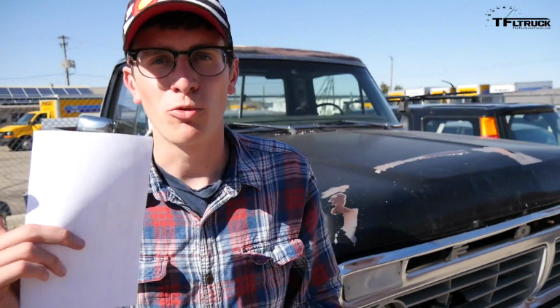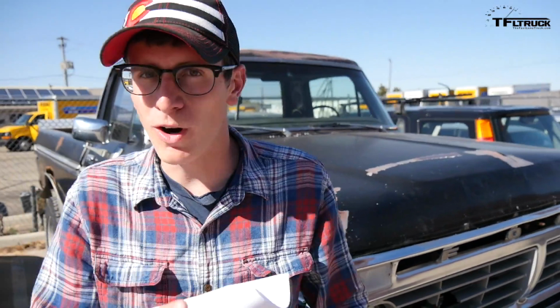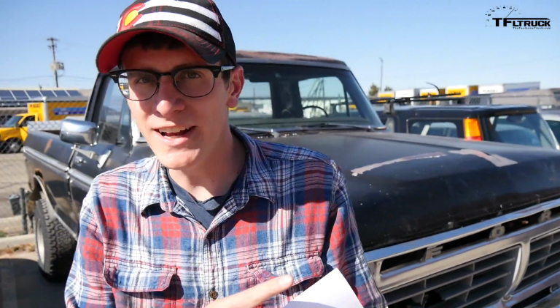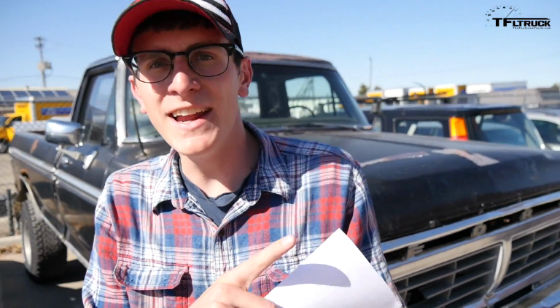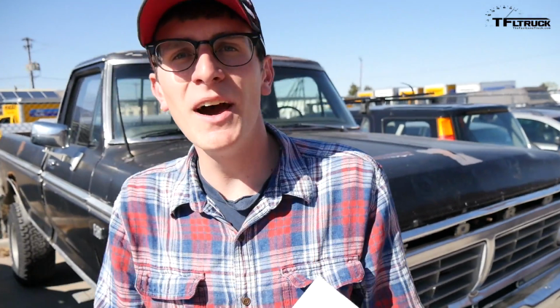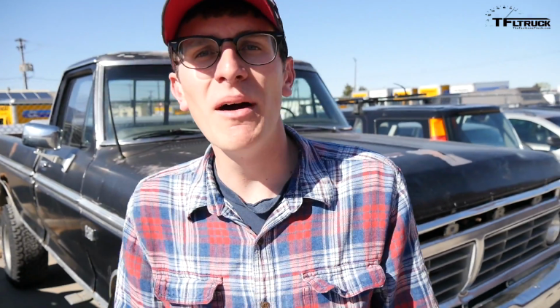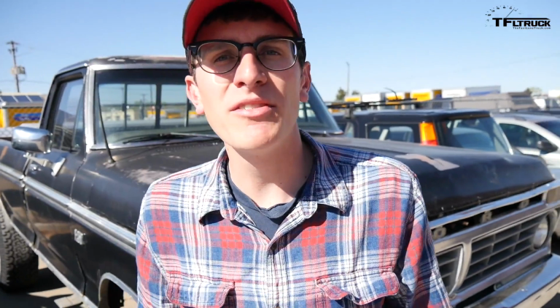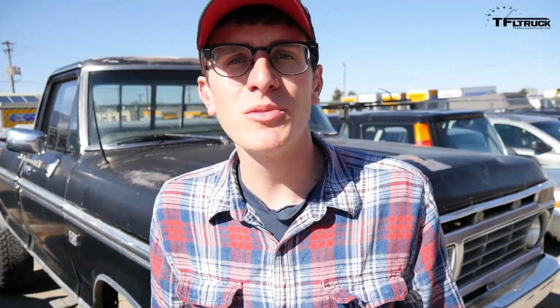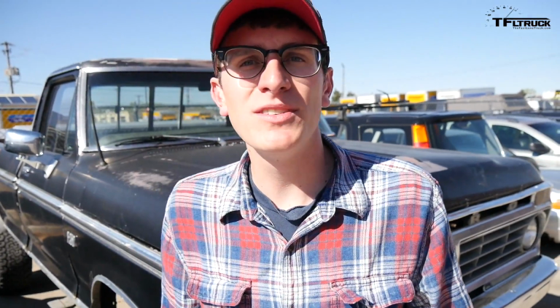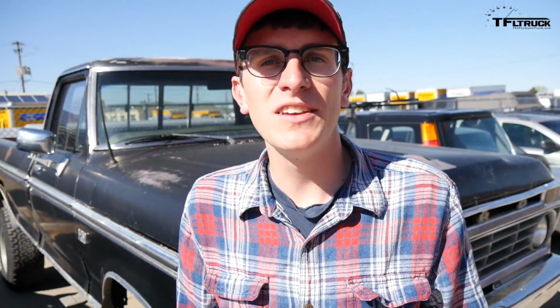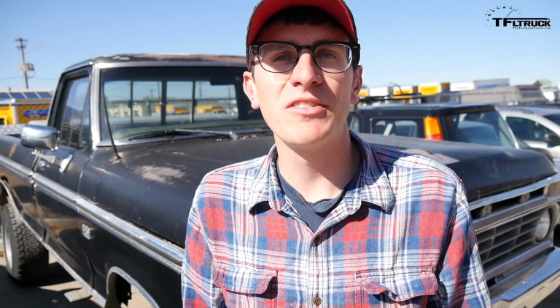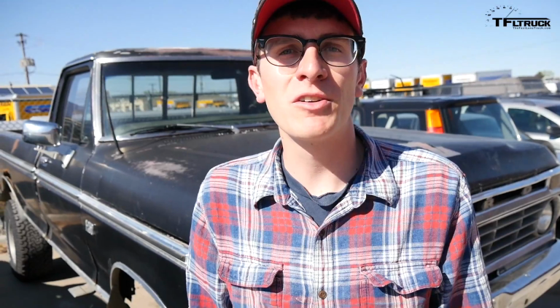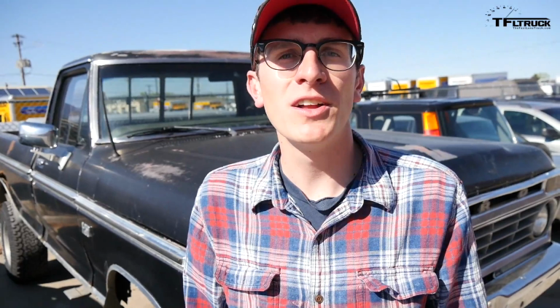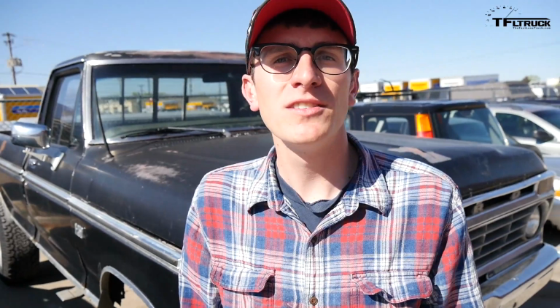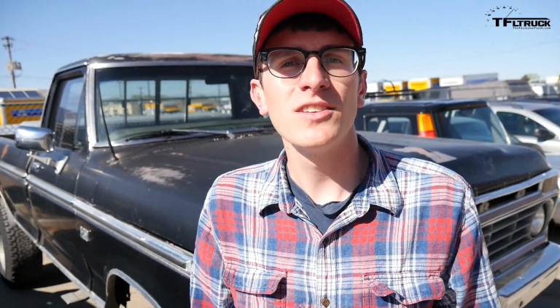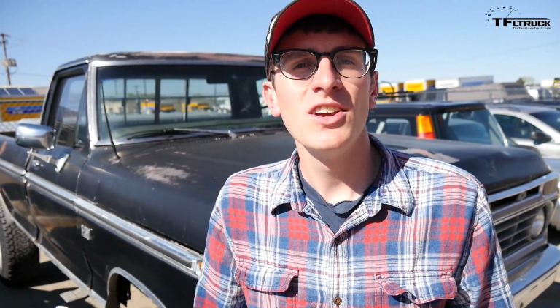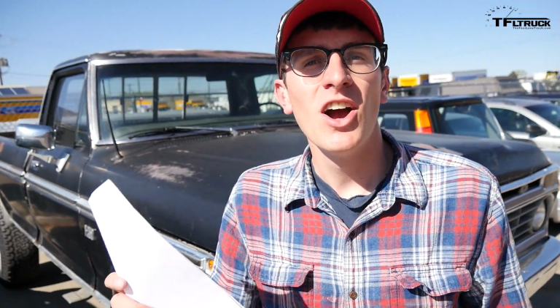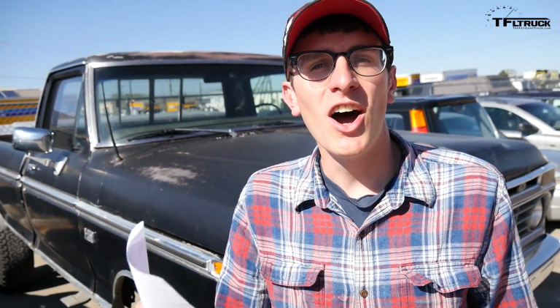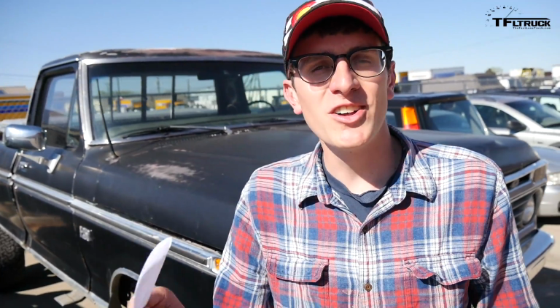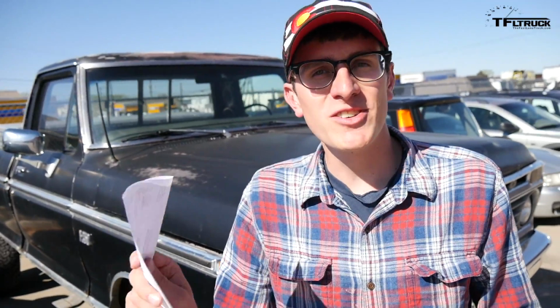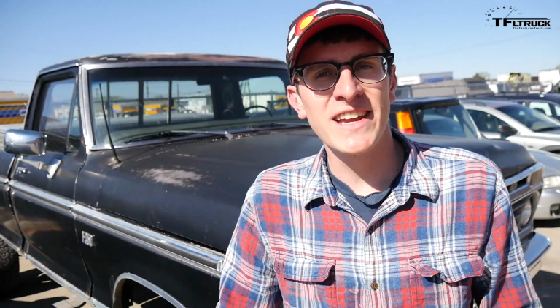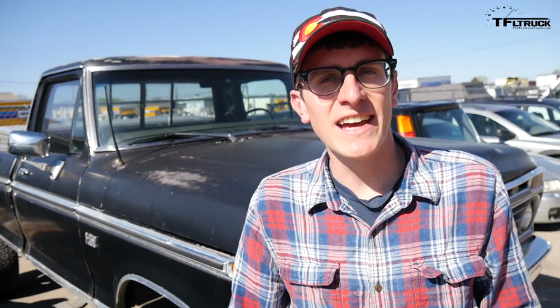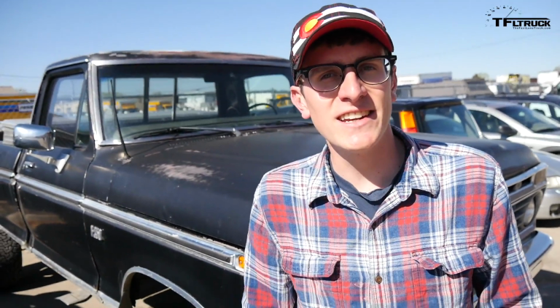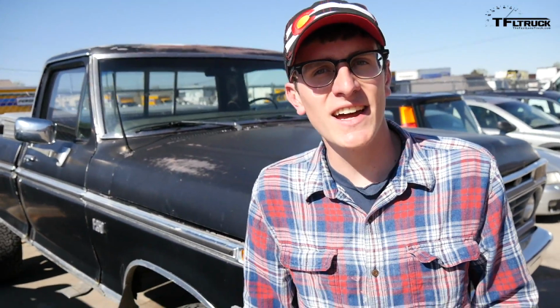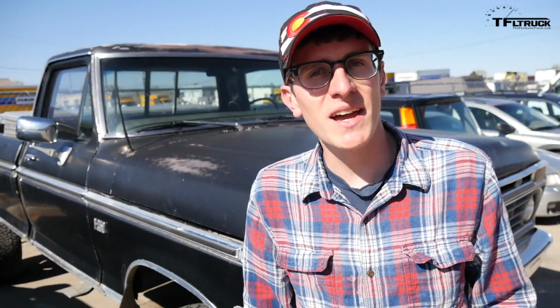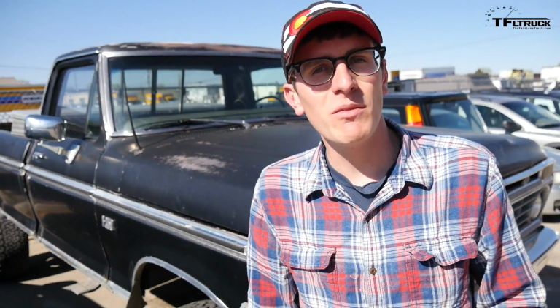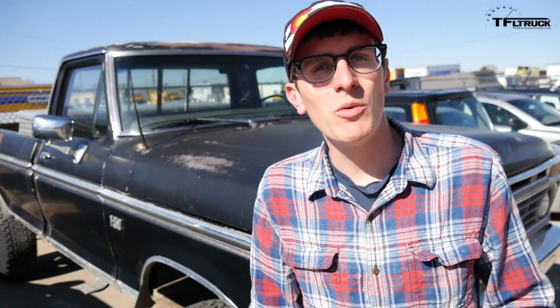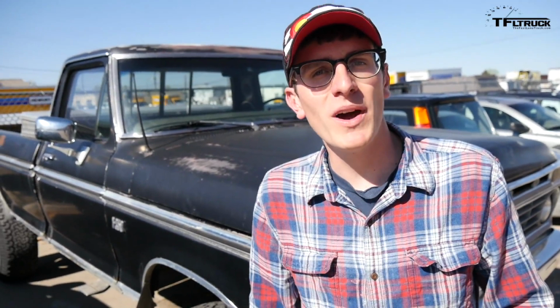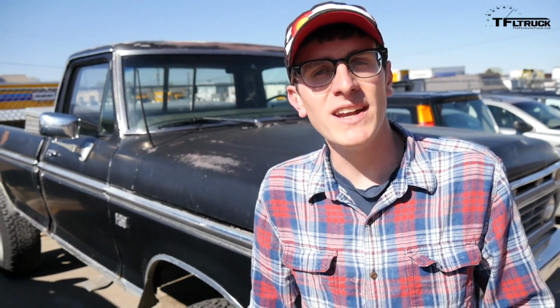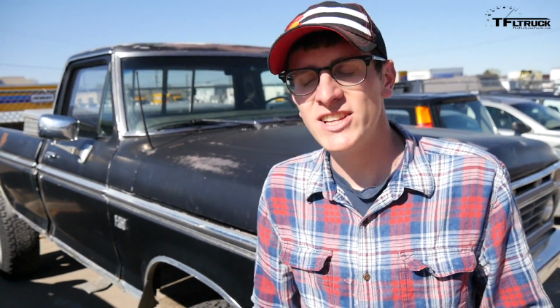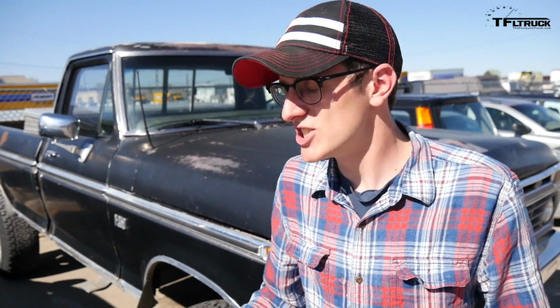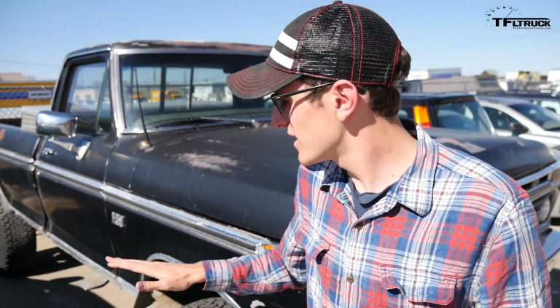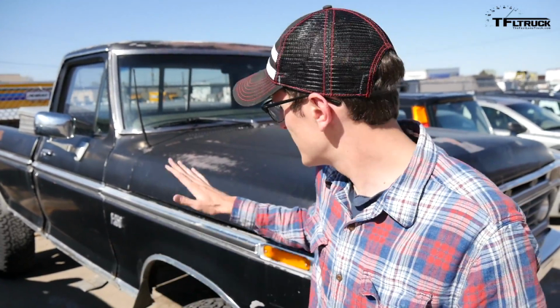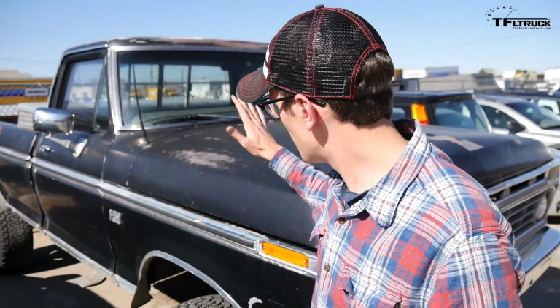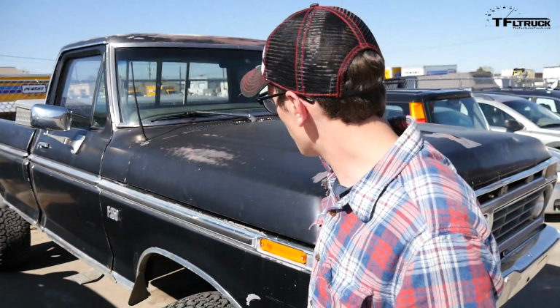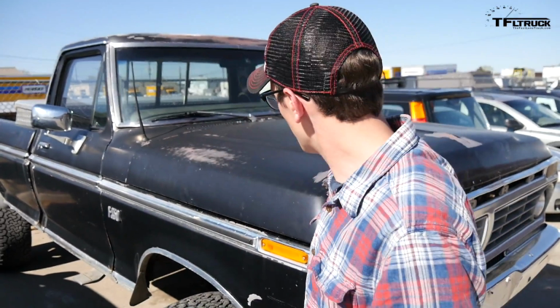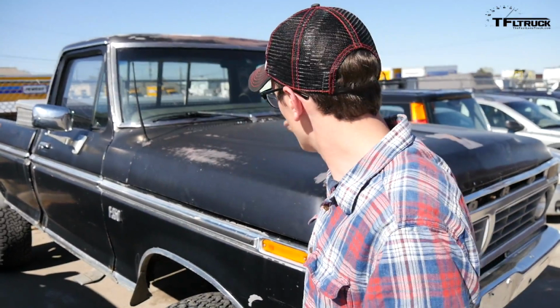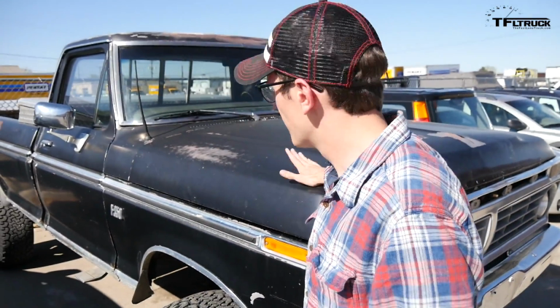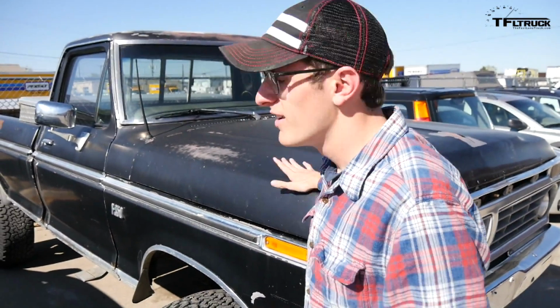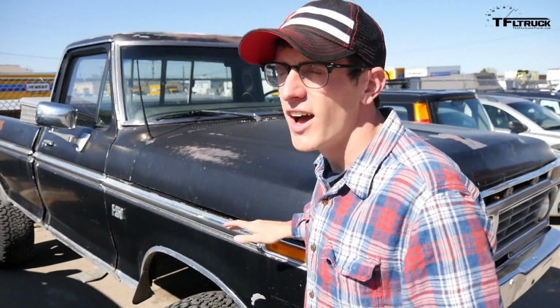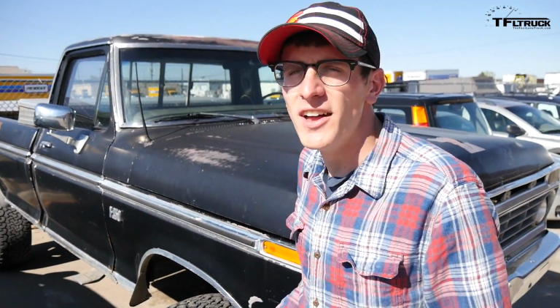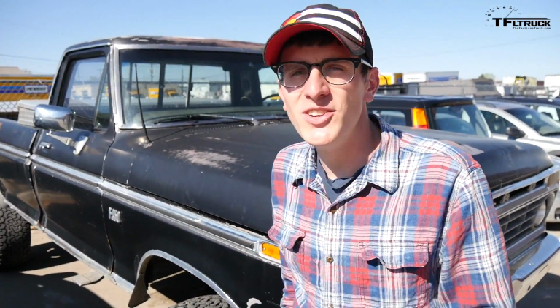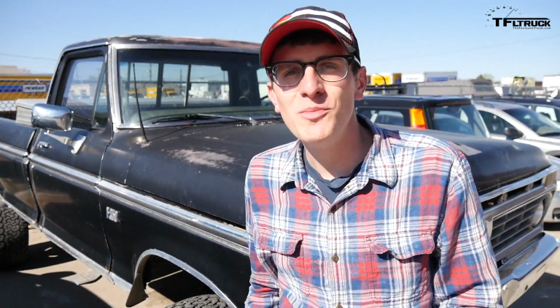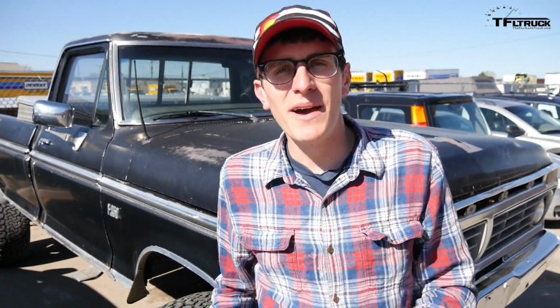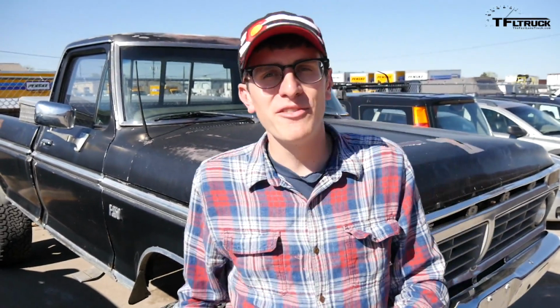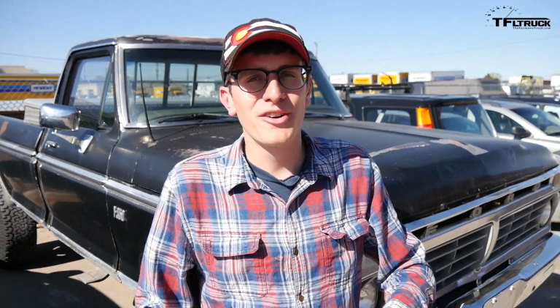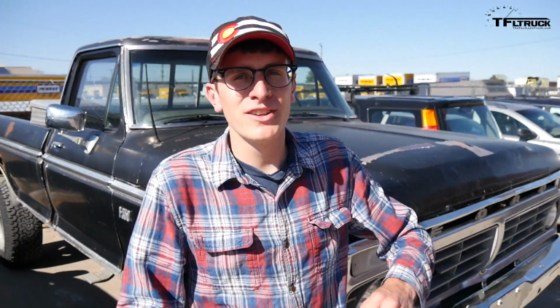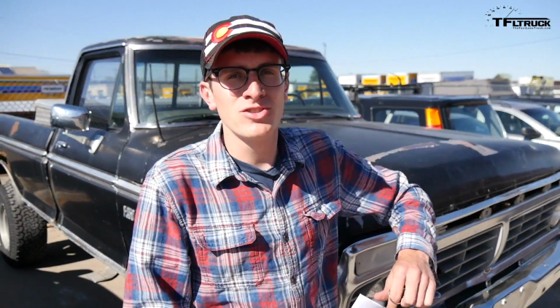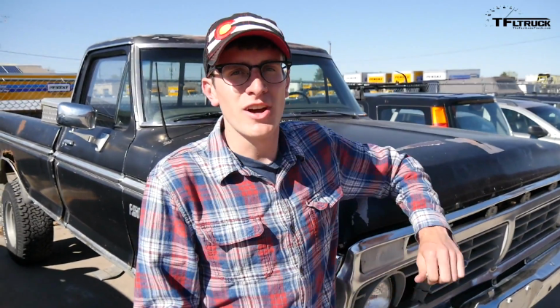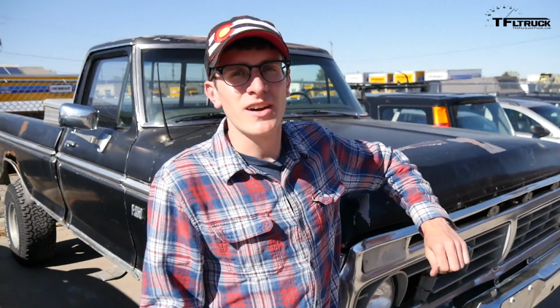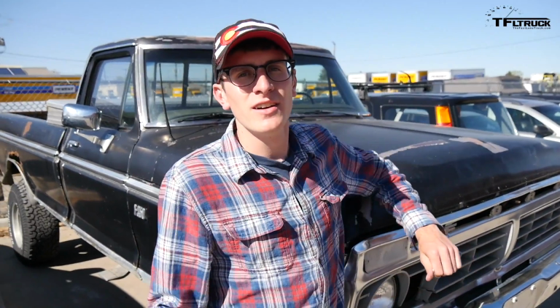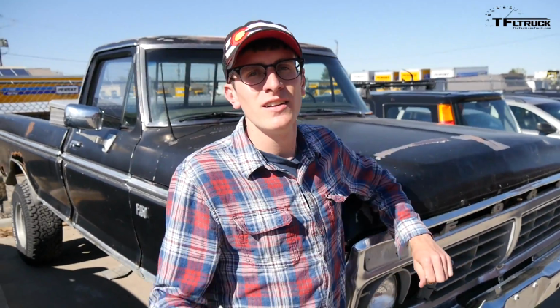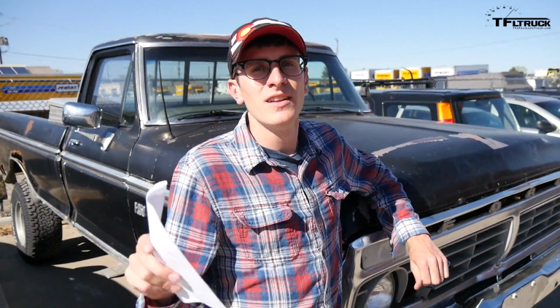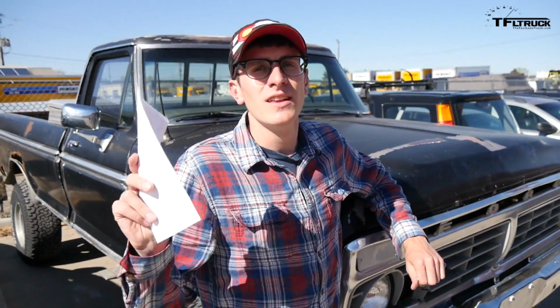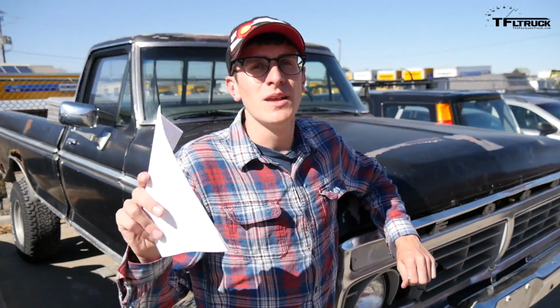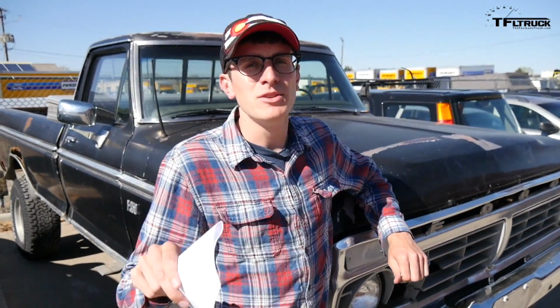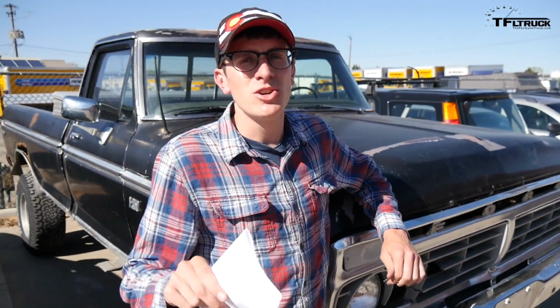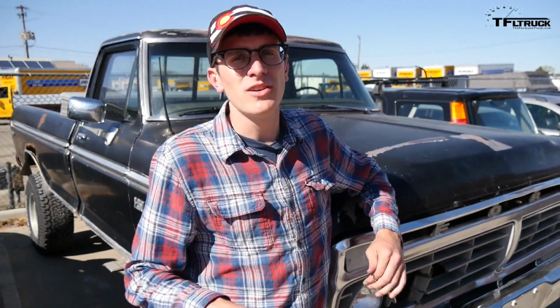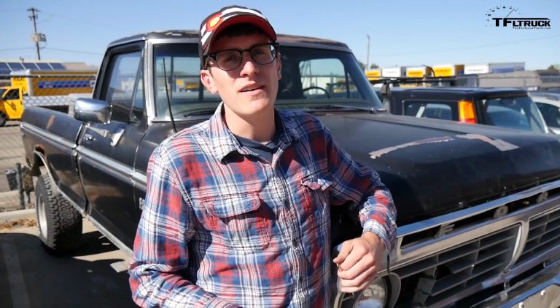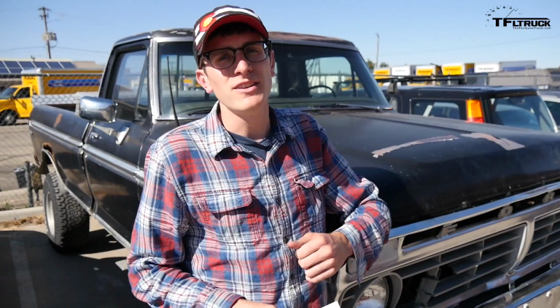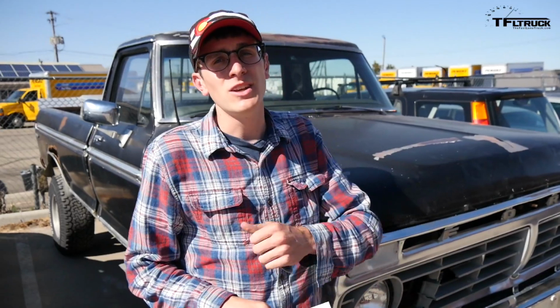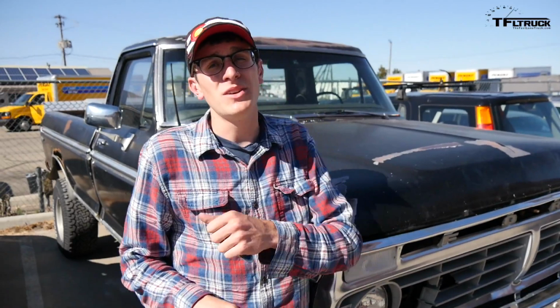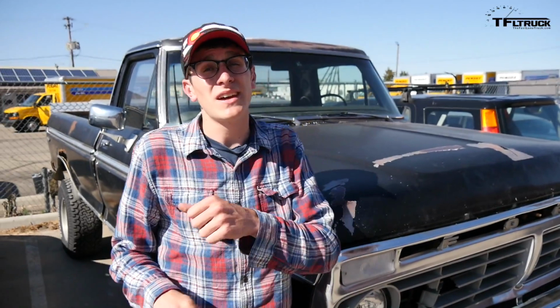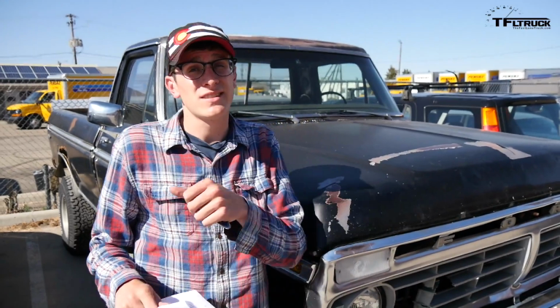Right now, after we see if it runs, Andre — Ken and I went and checked out a new bed for this truck. Let me show you that video next.